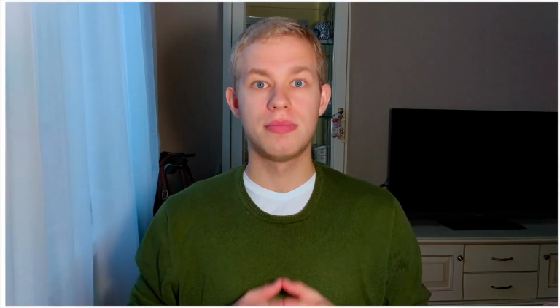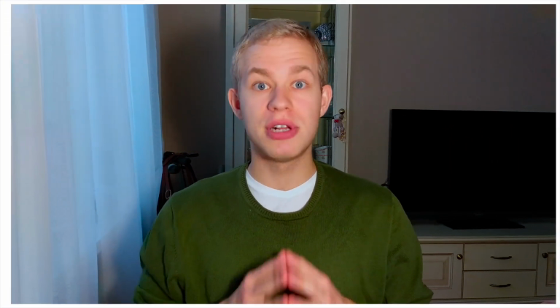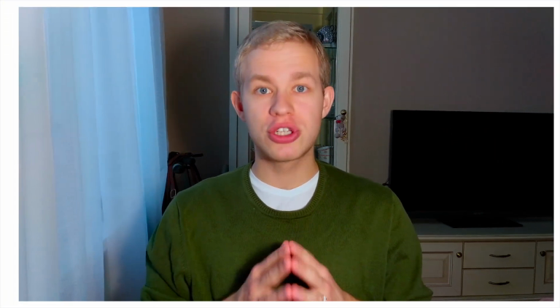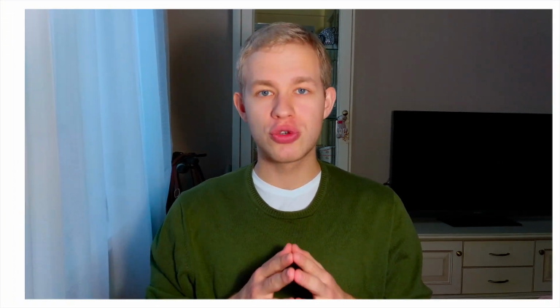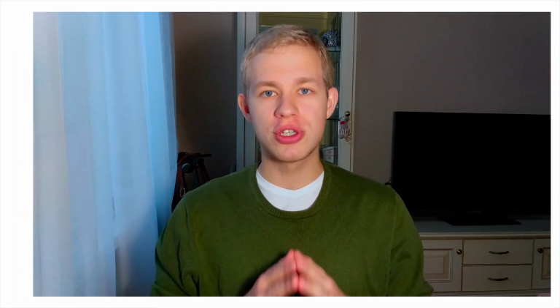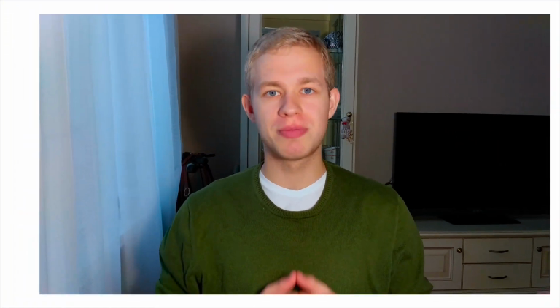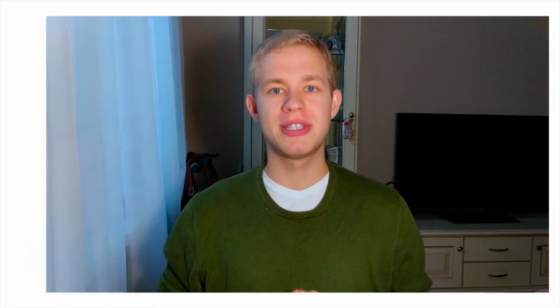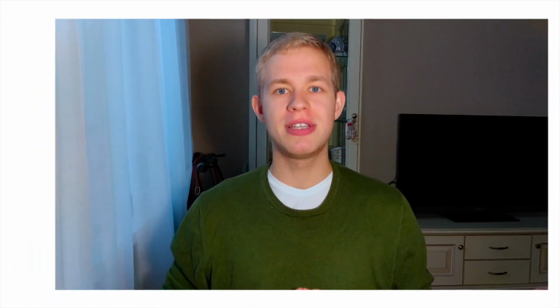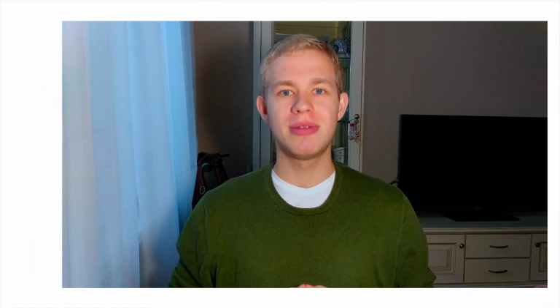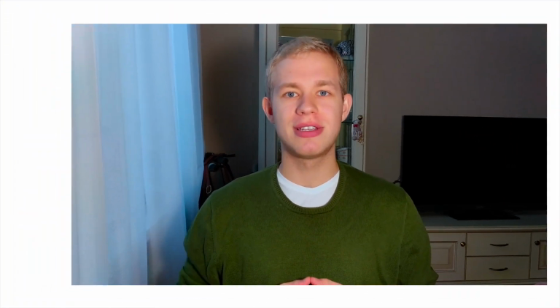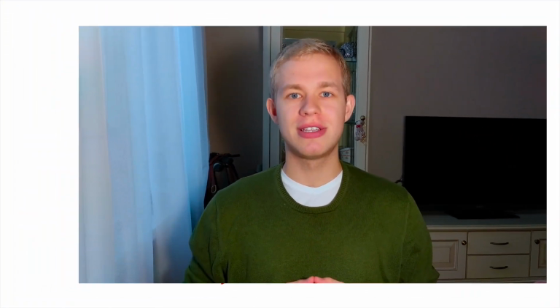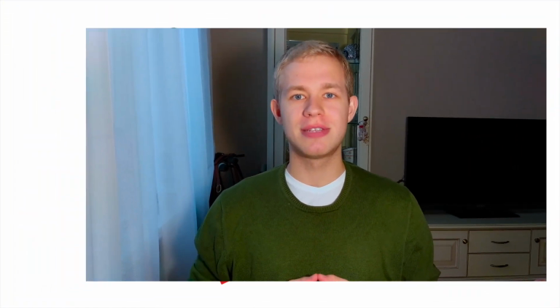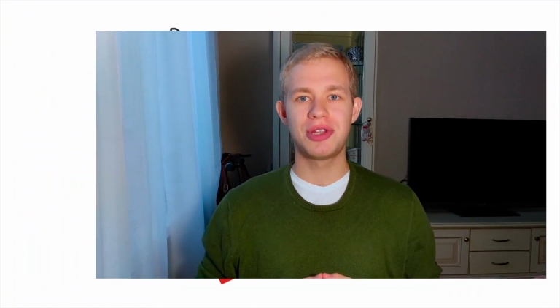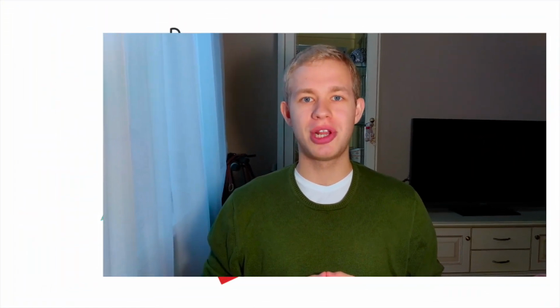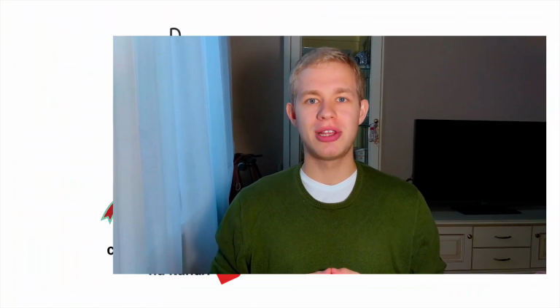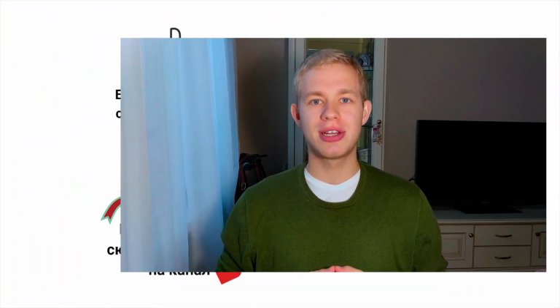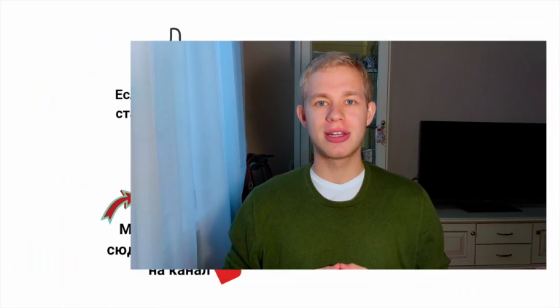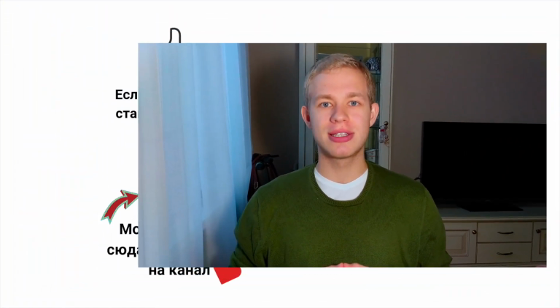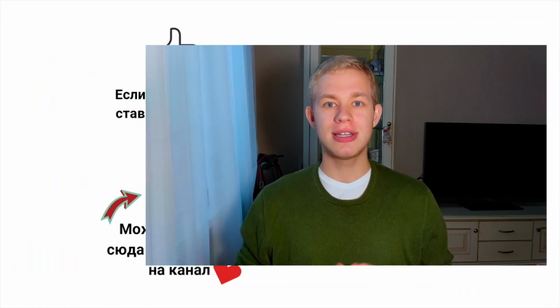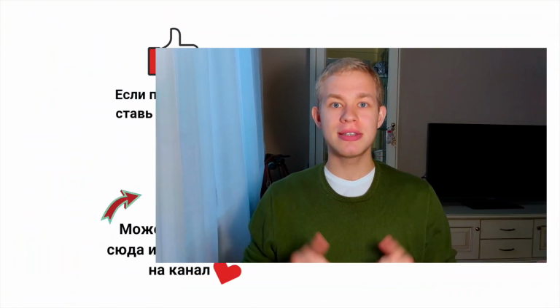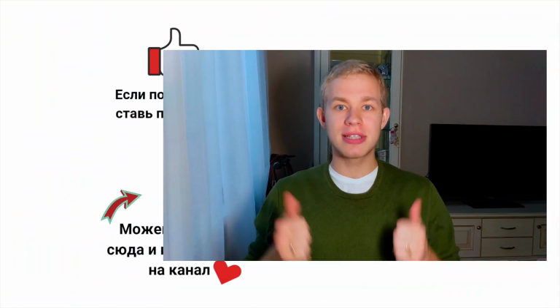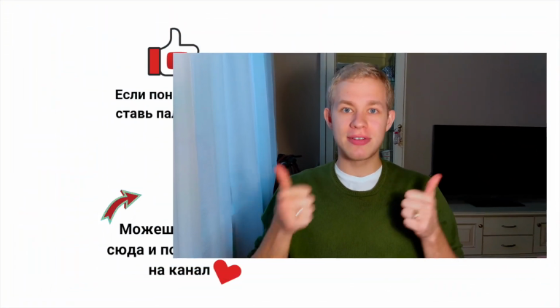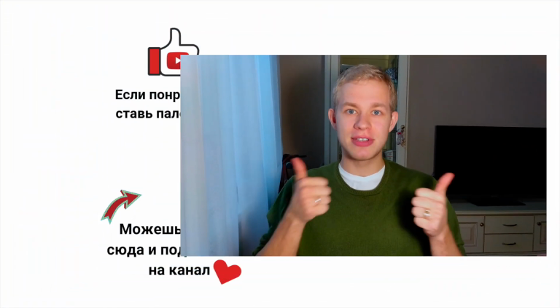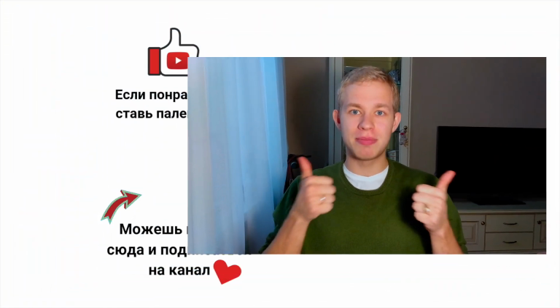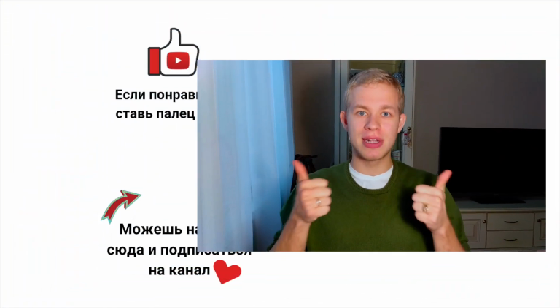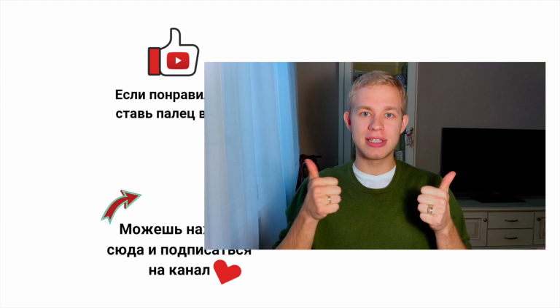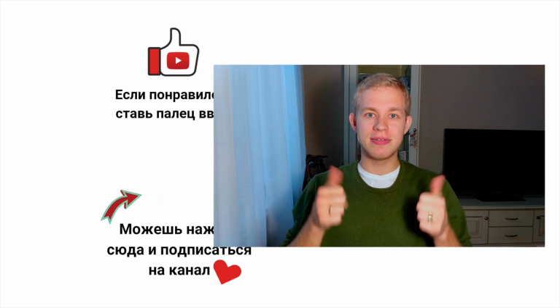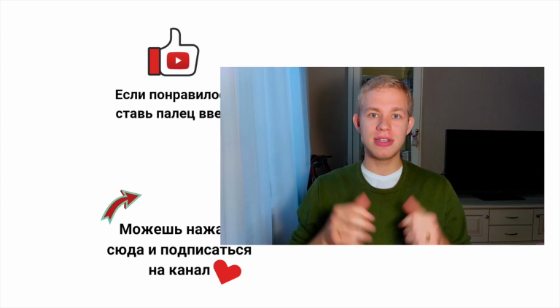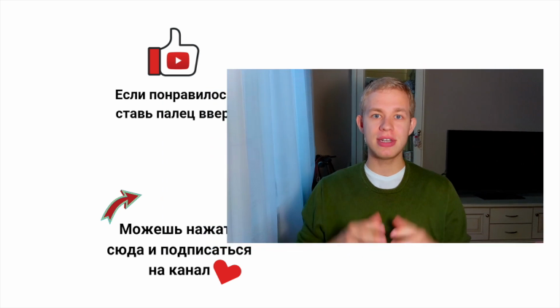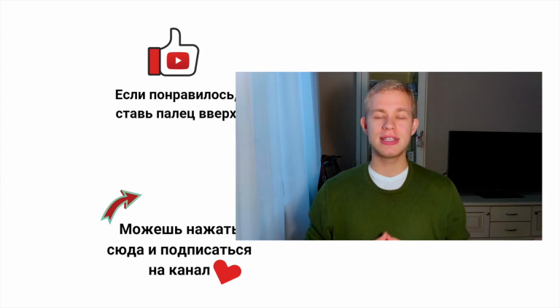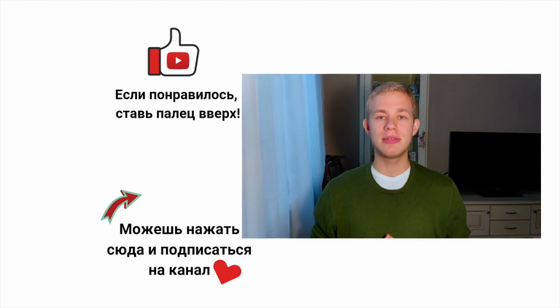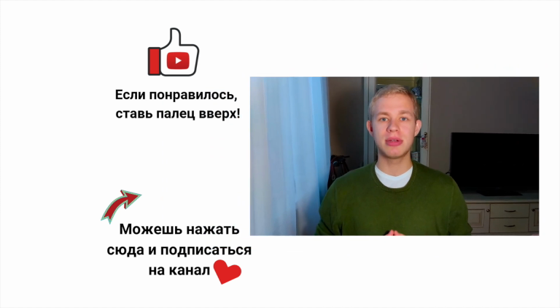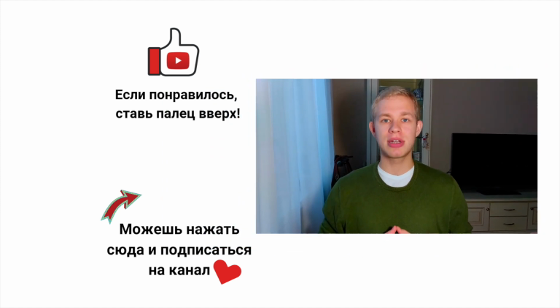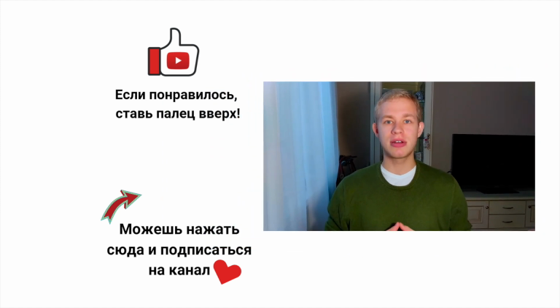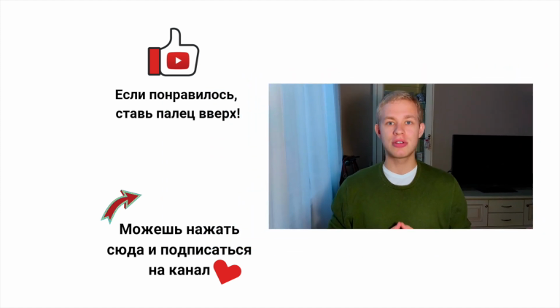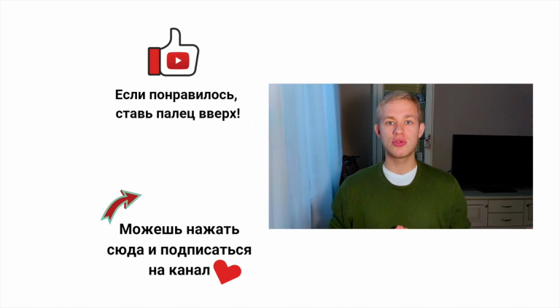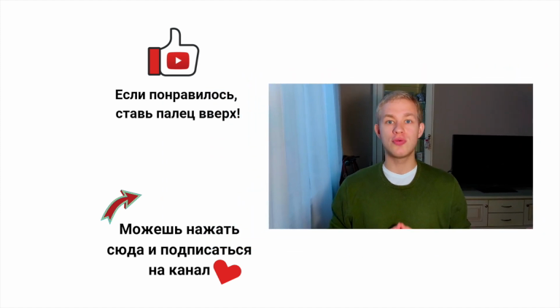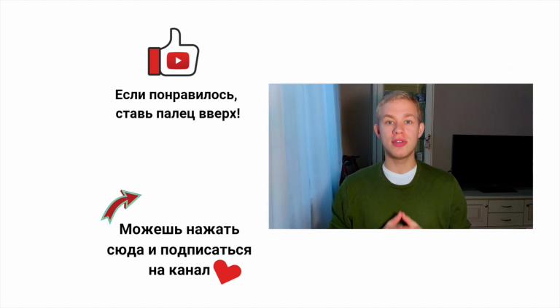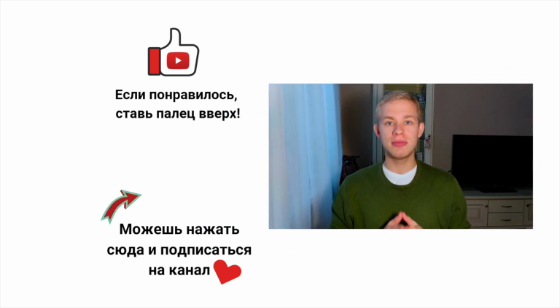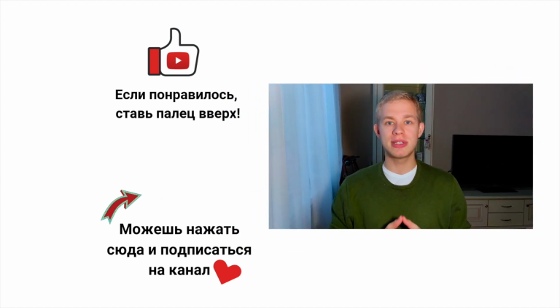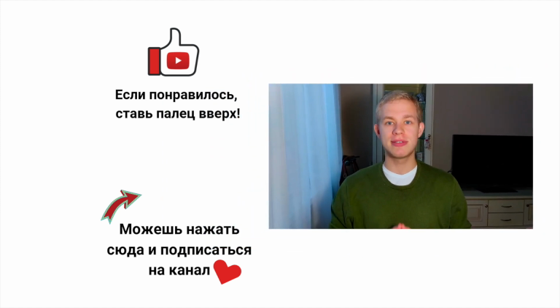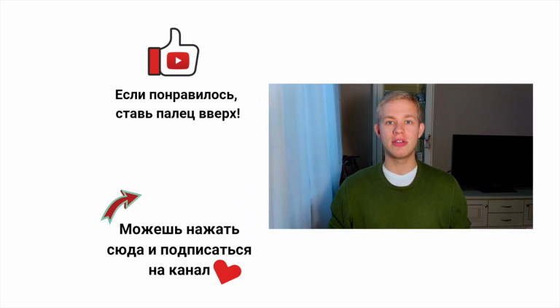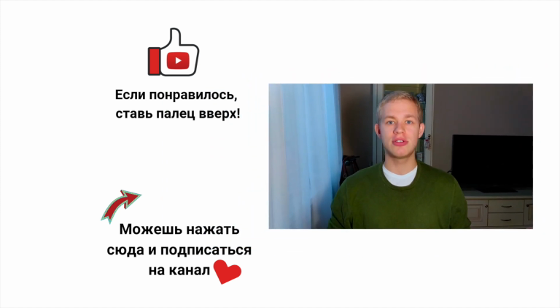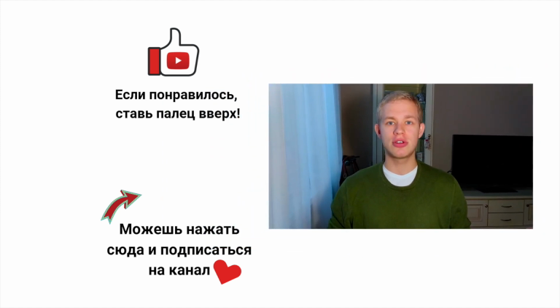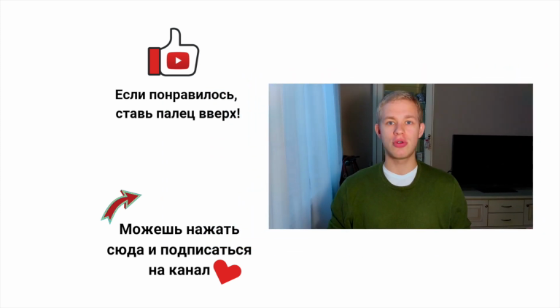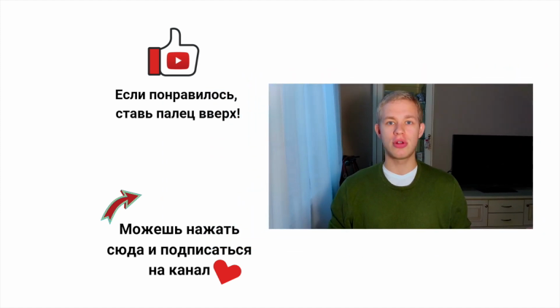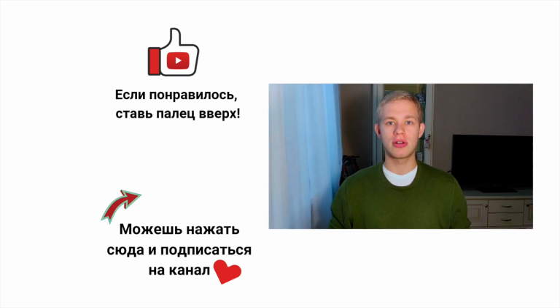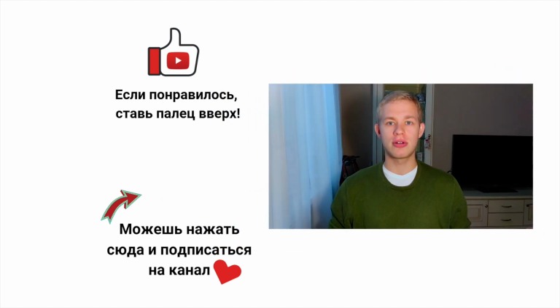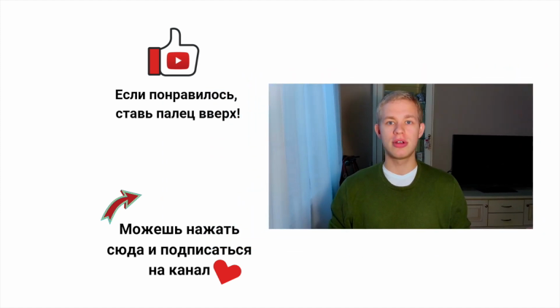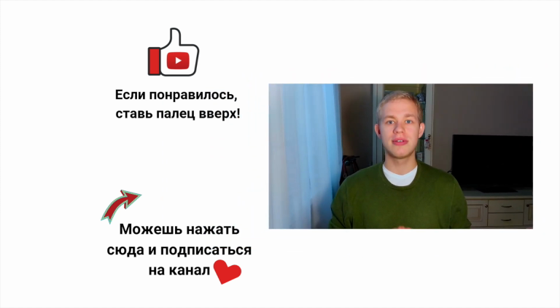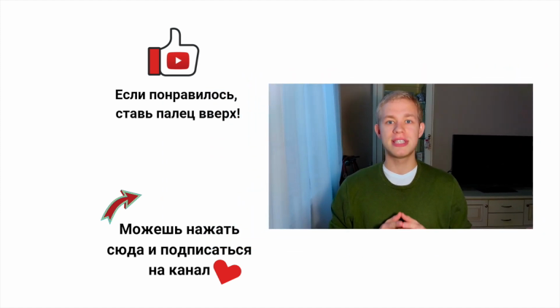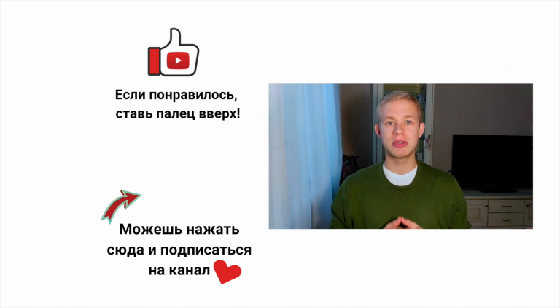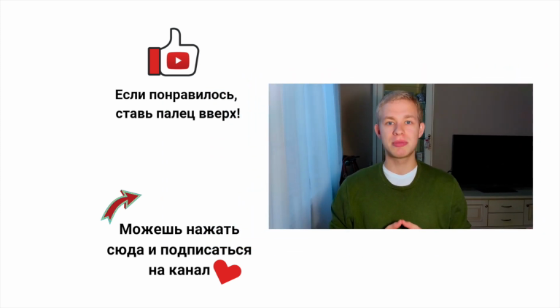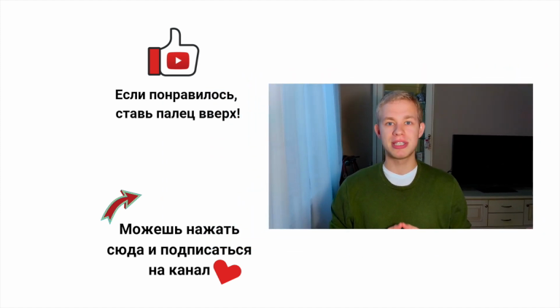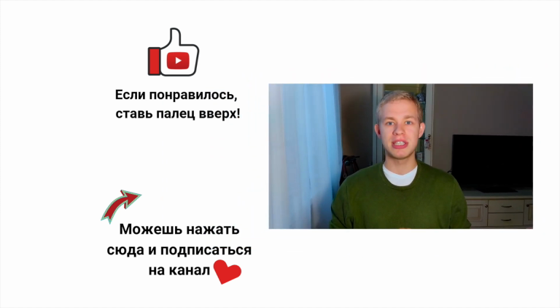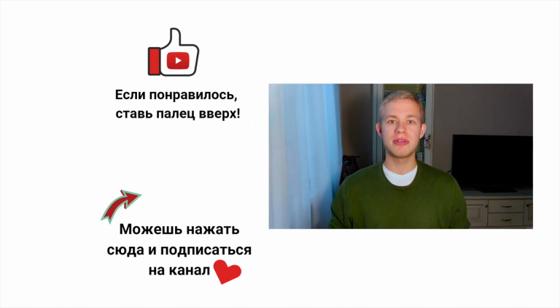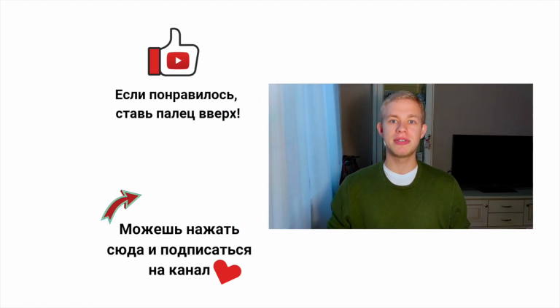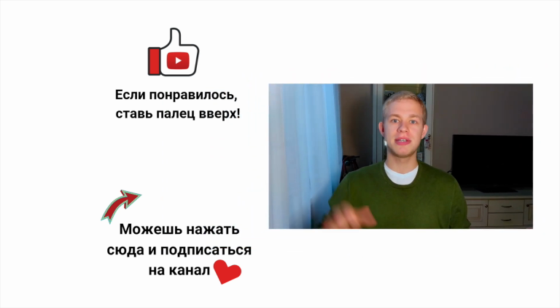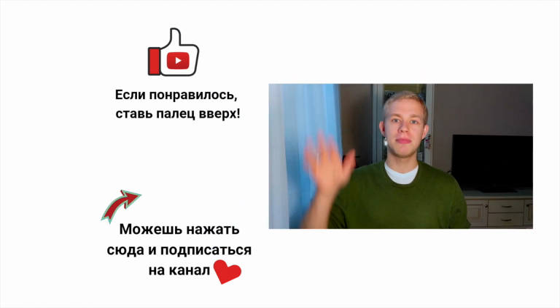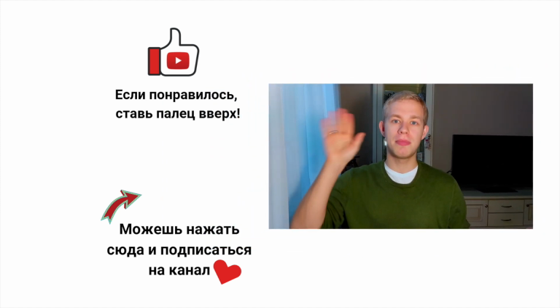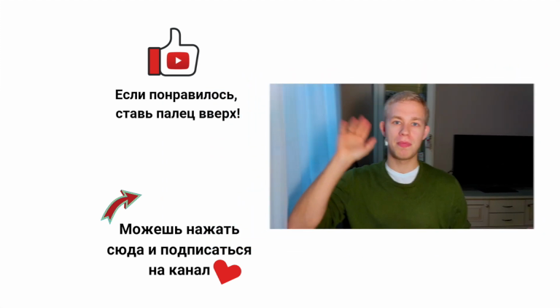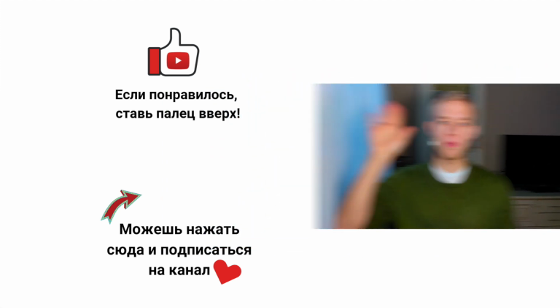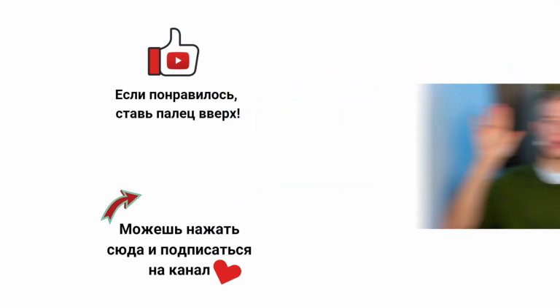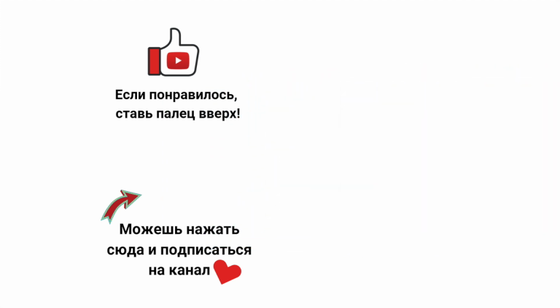Thank you very much if you watched to the end. Give a thumbs up if you liked it. See you in the next videos. Thanks everyone, goodbye!